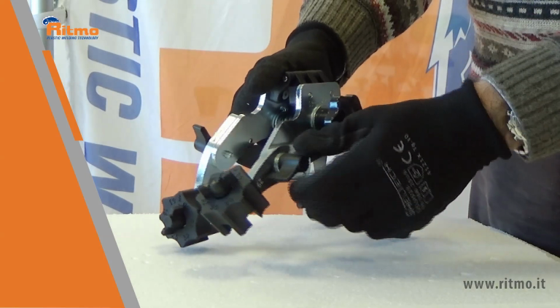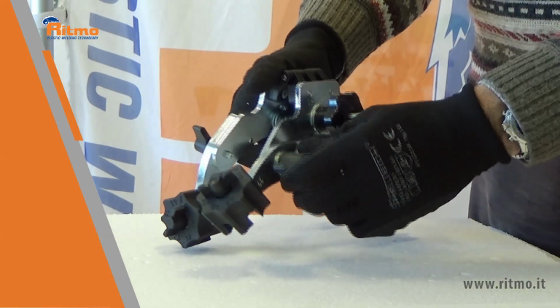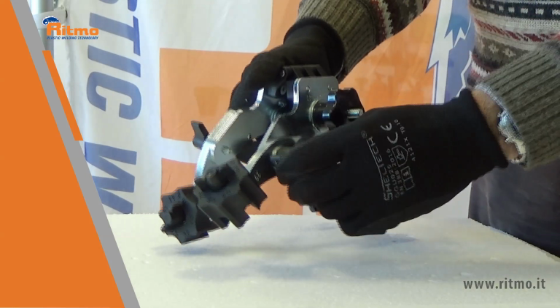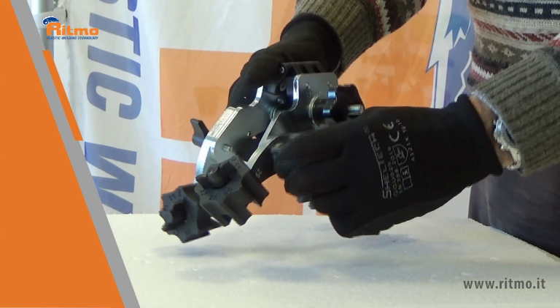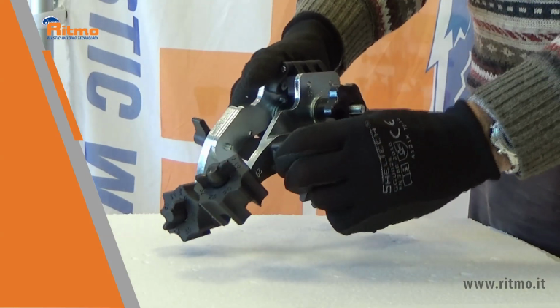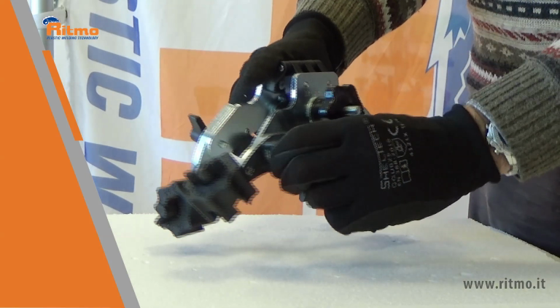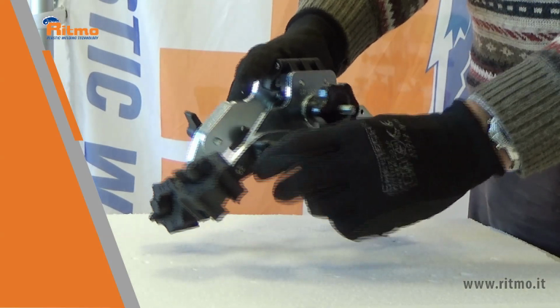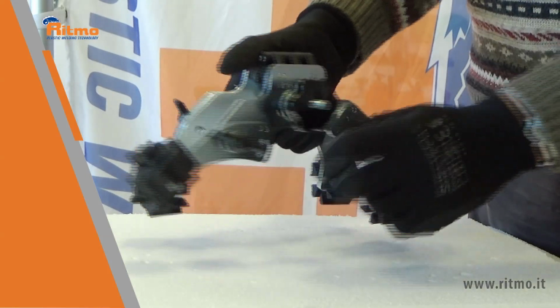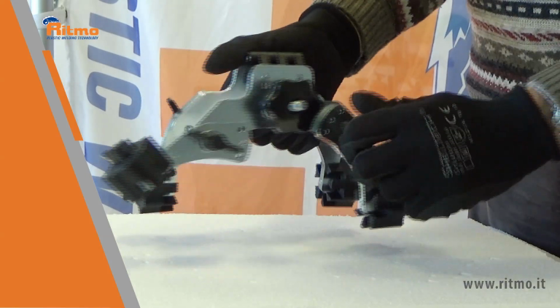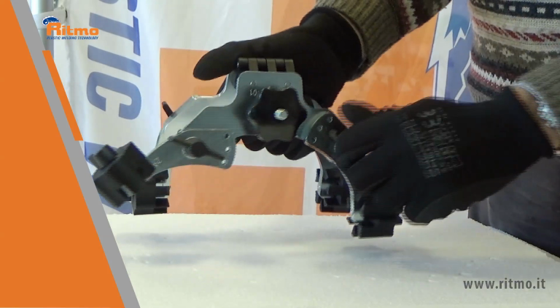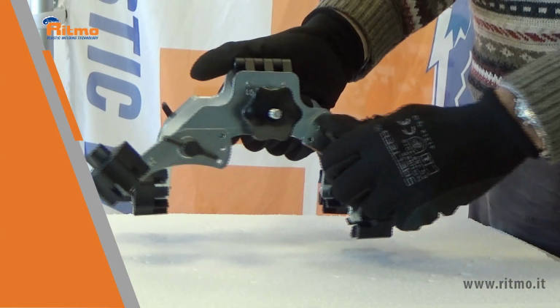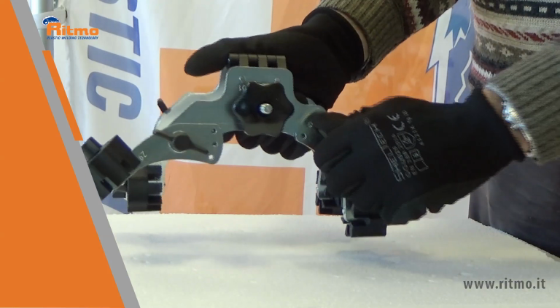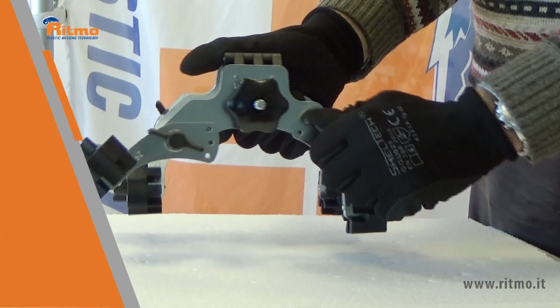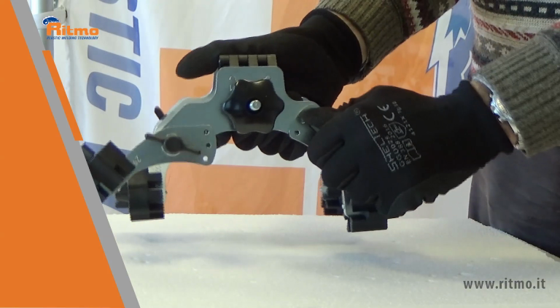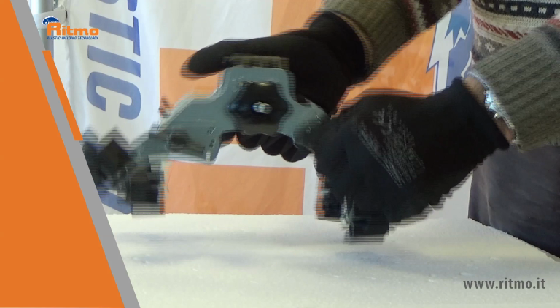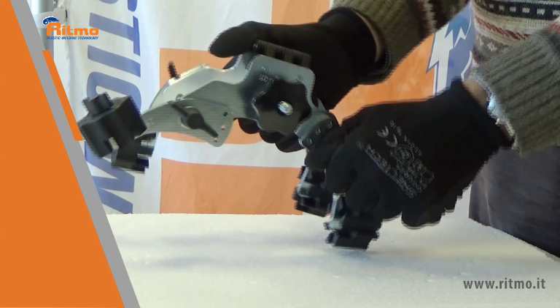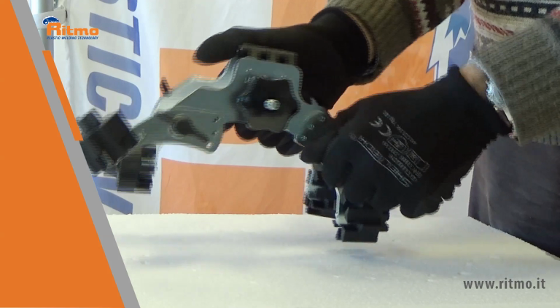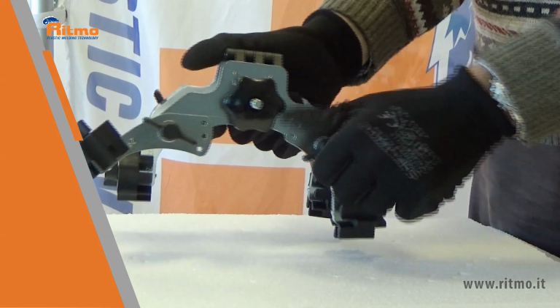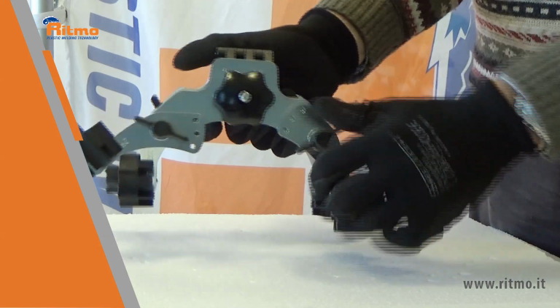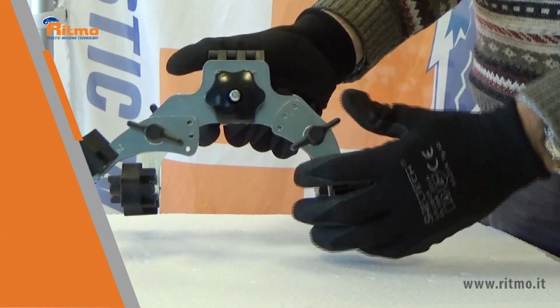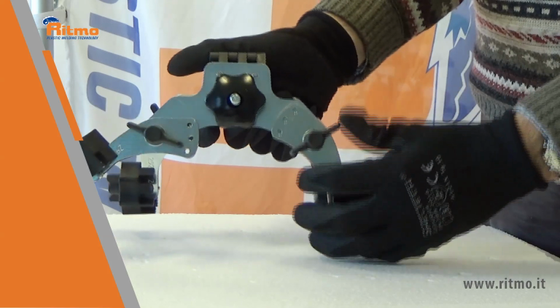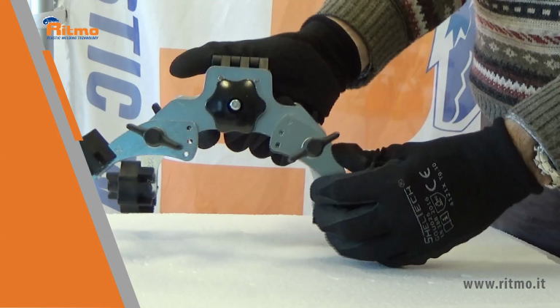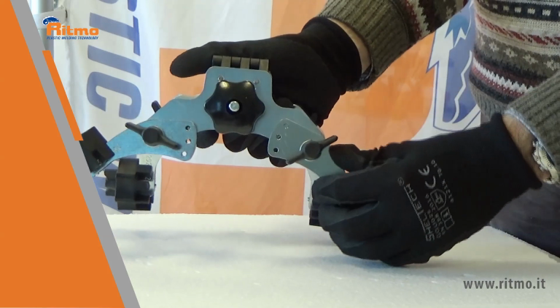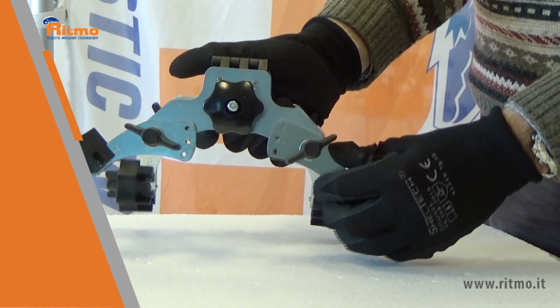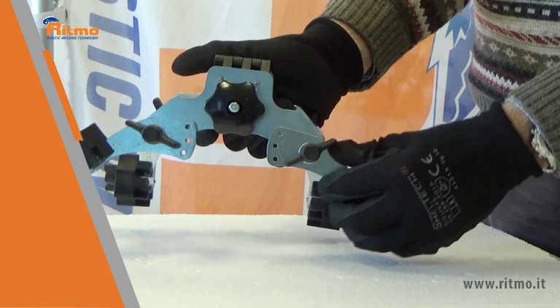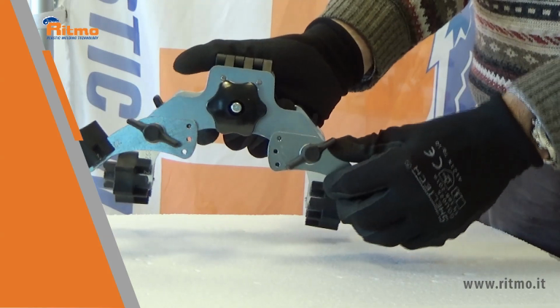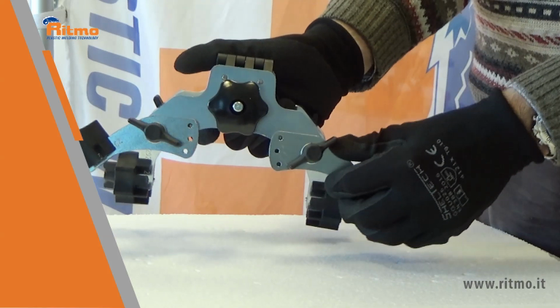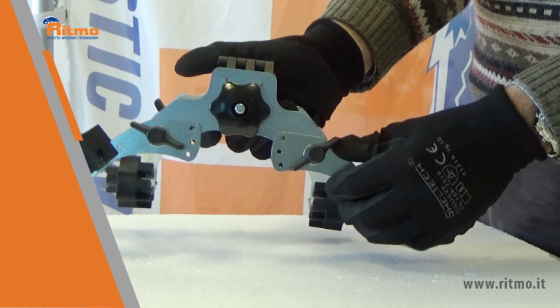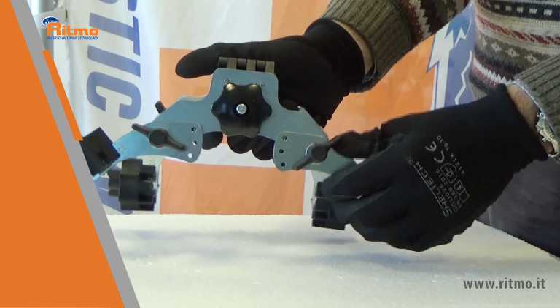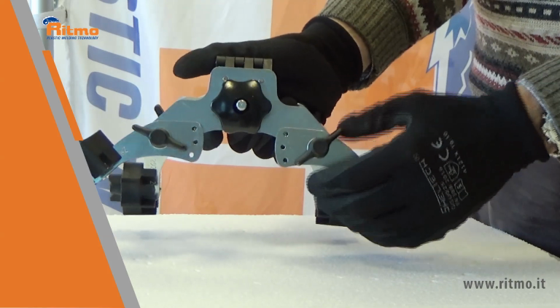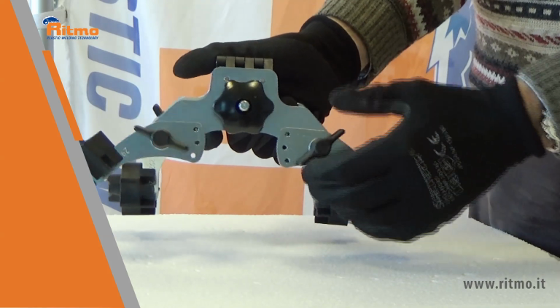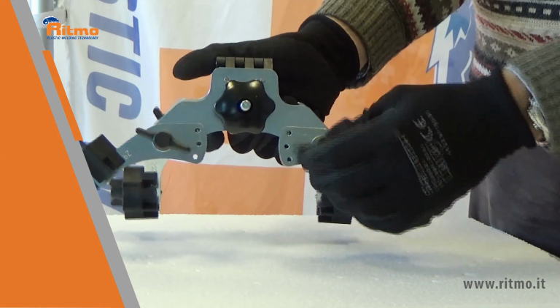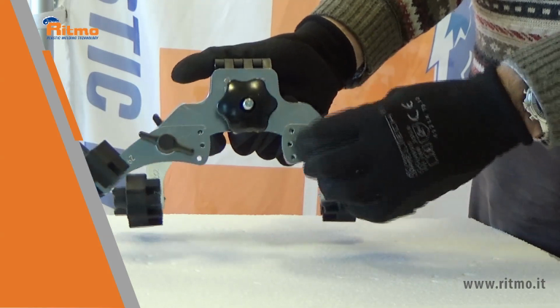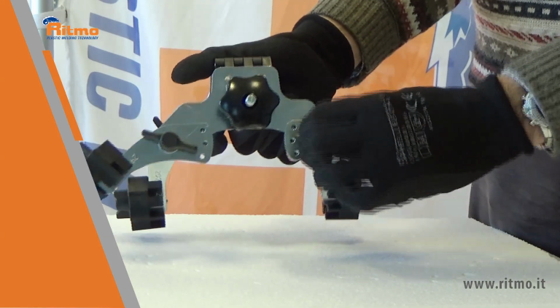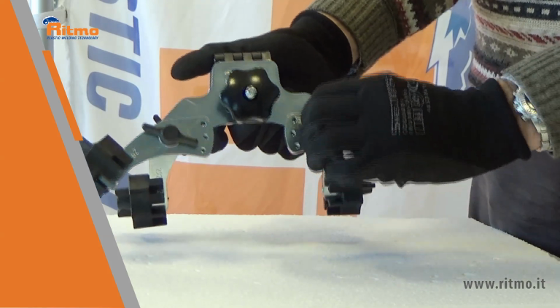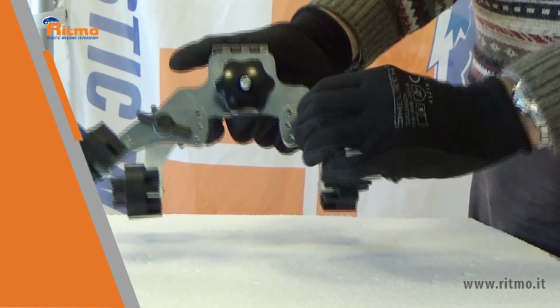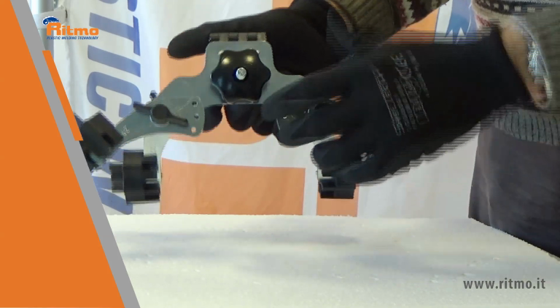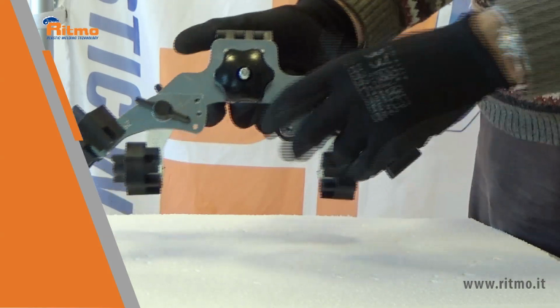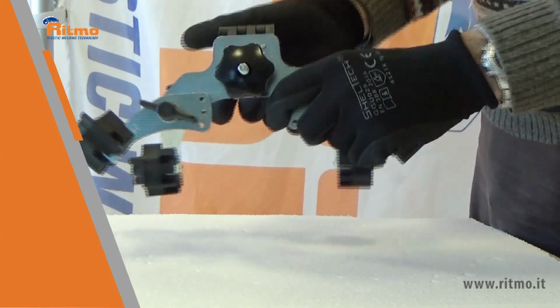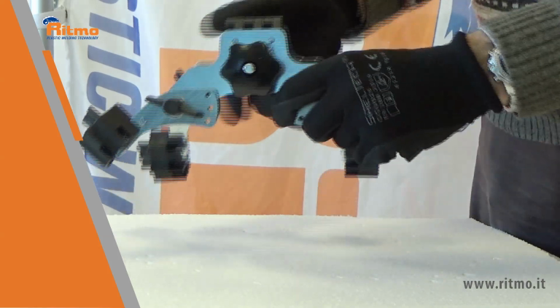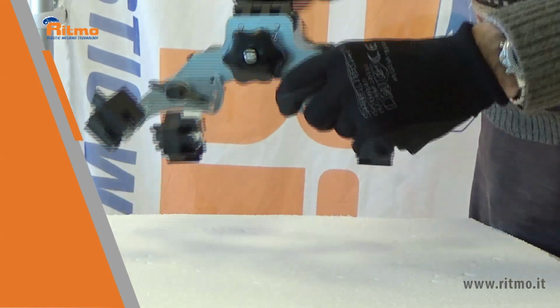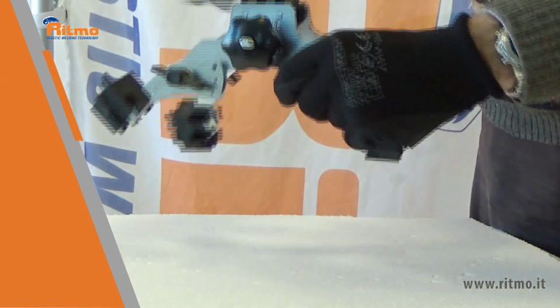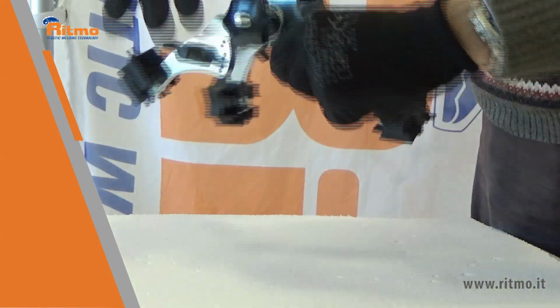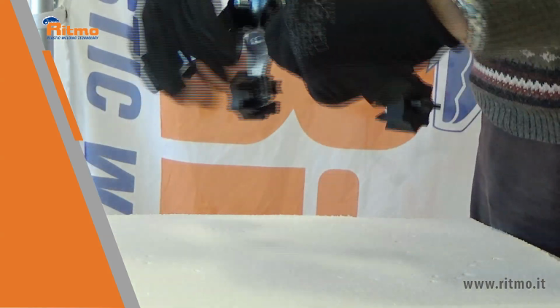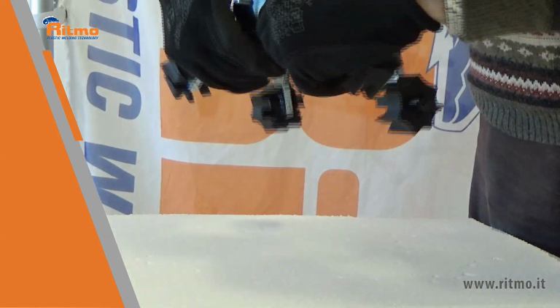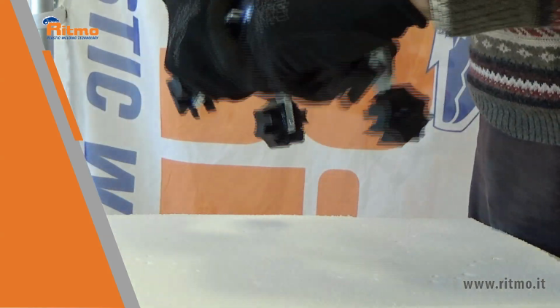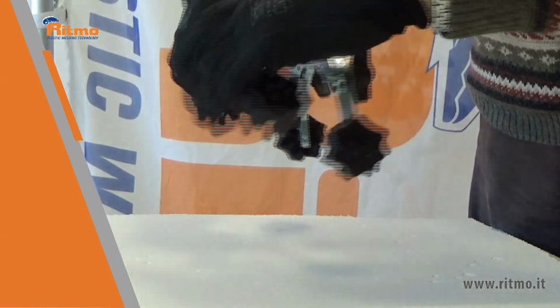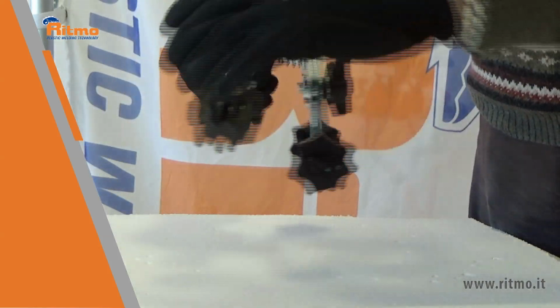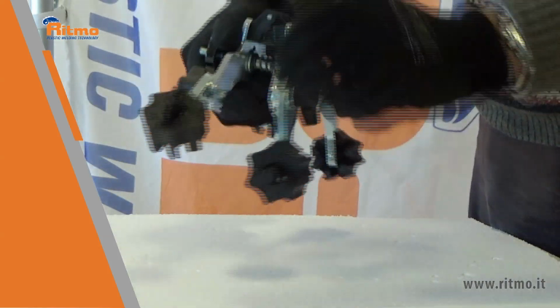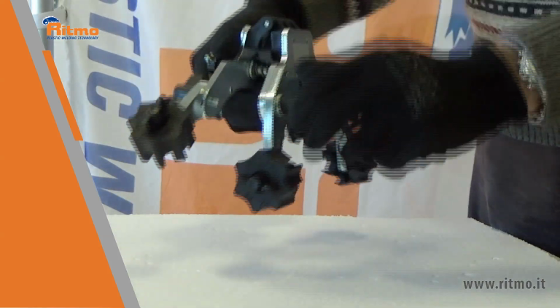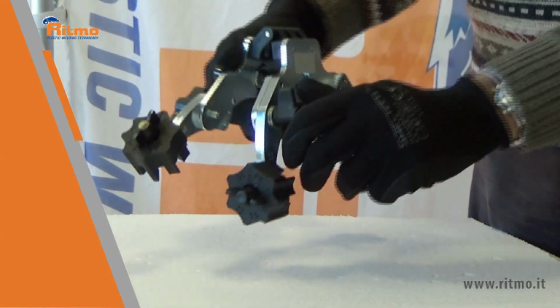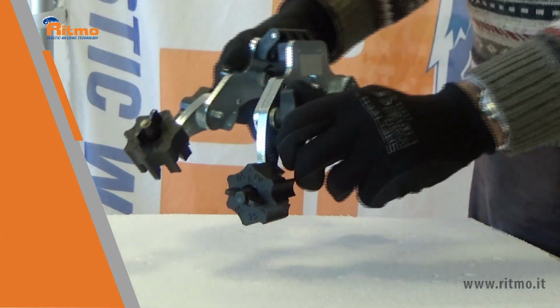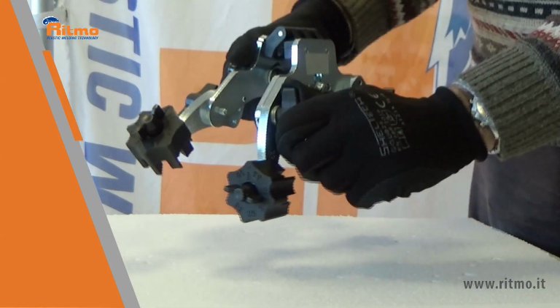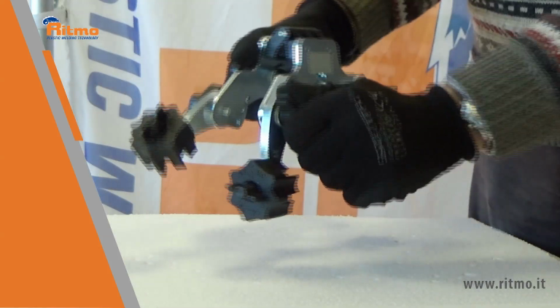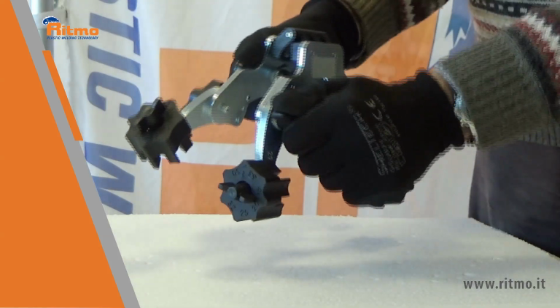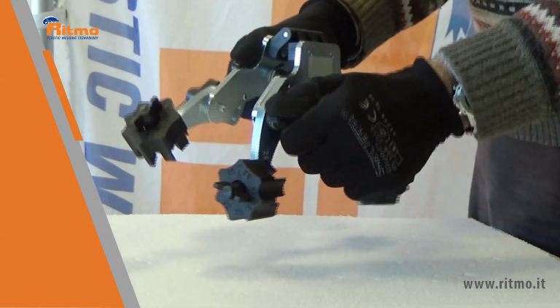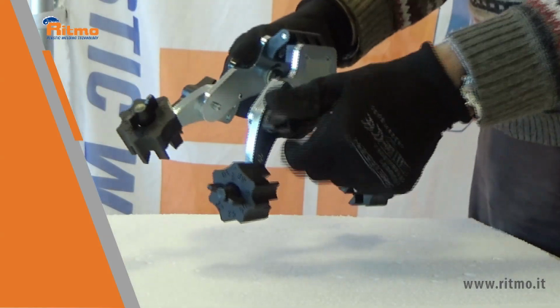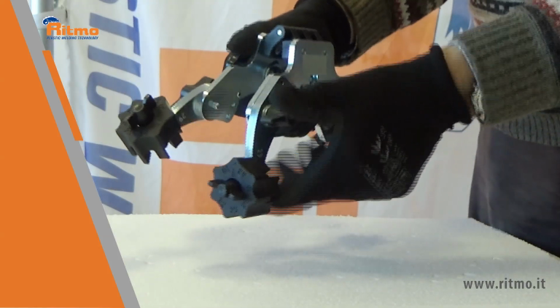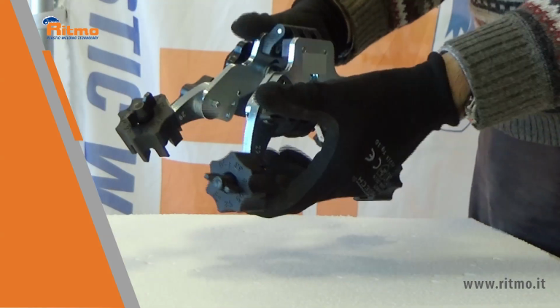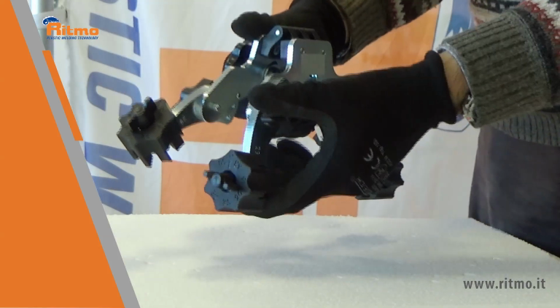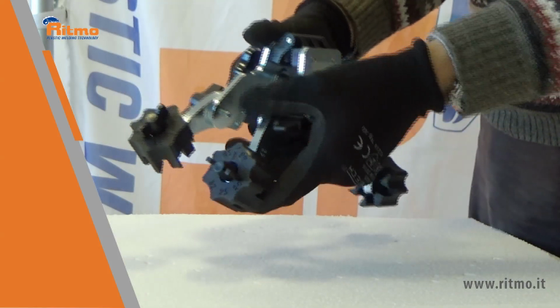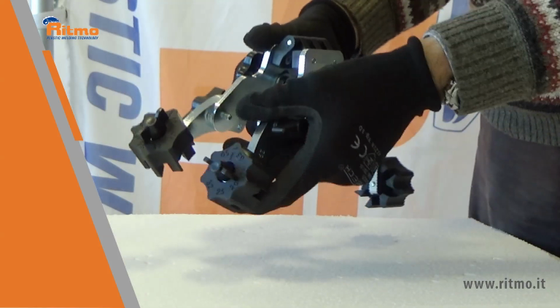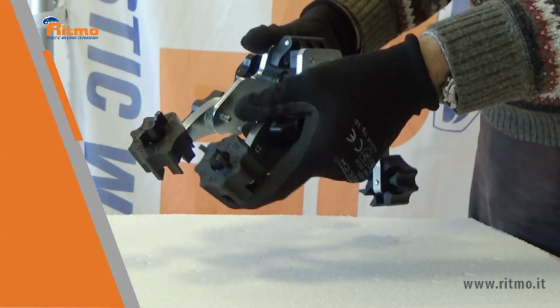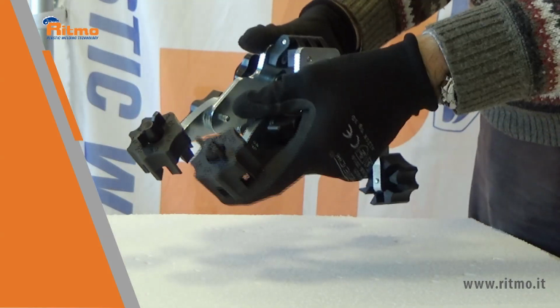KAYLA is quick and easy, ready to work in line at 45 degrees or 90 degrees in a few seconds.